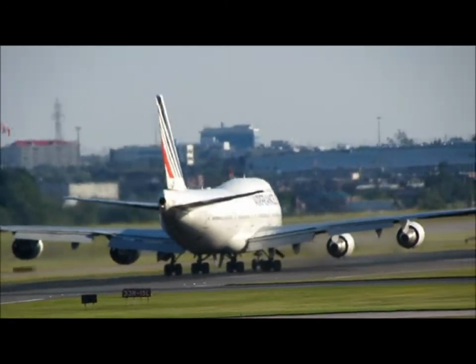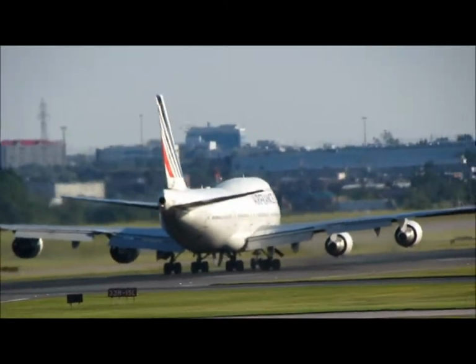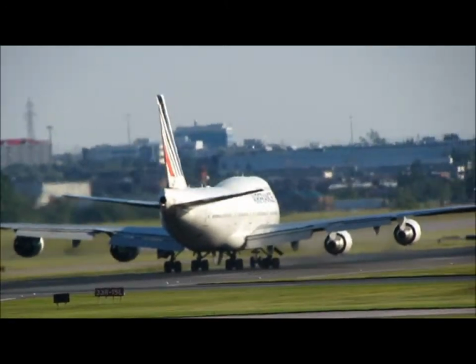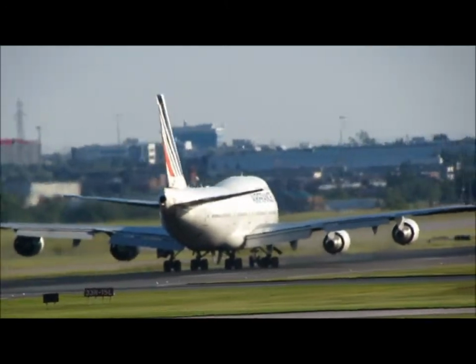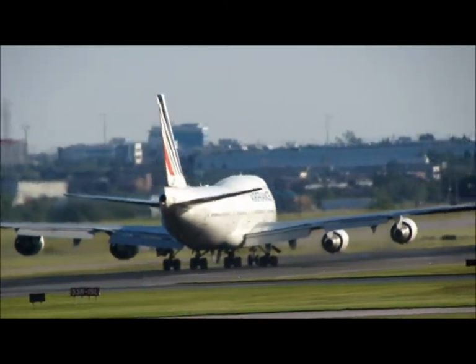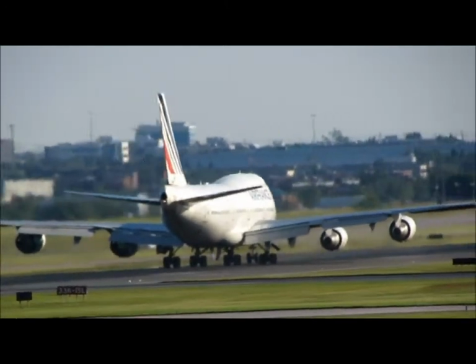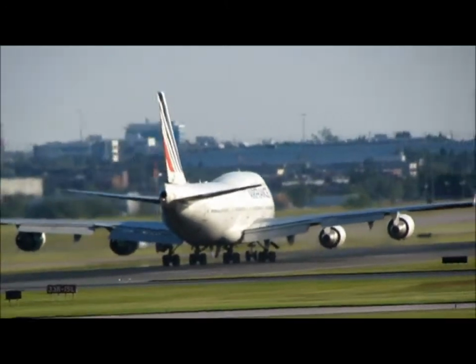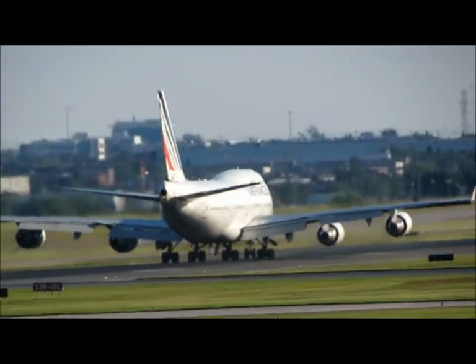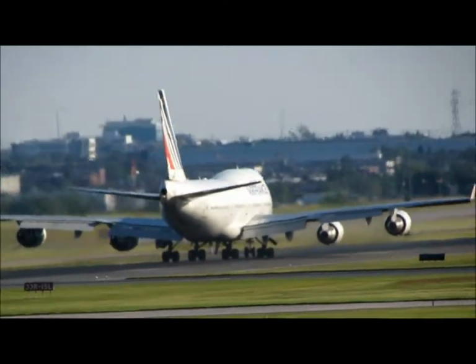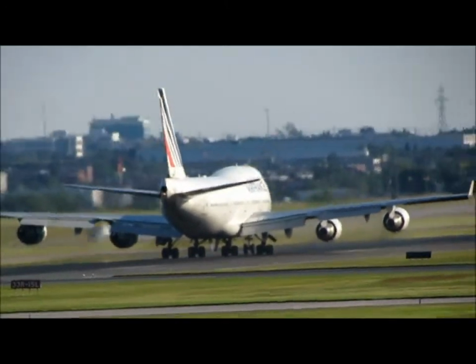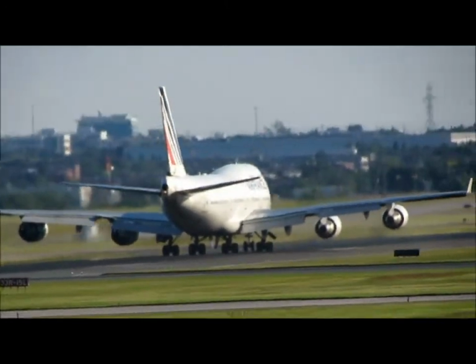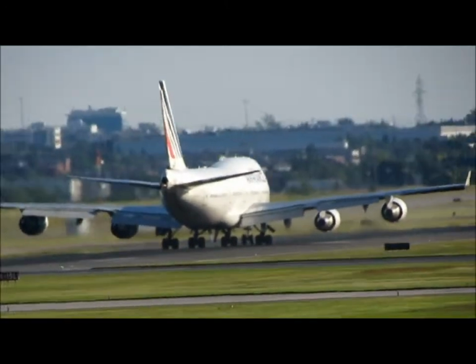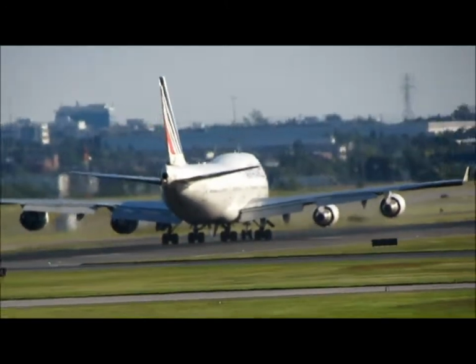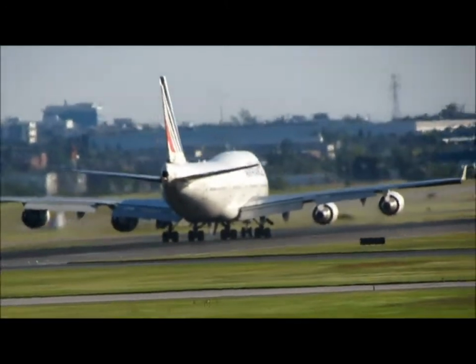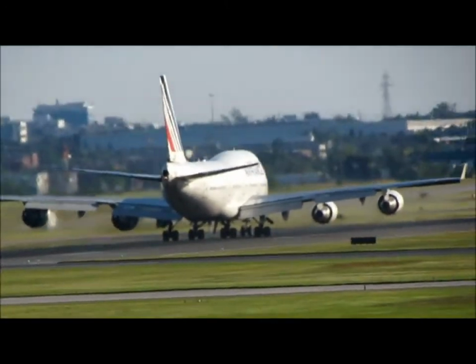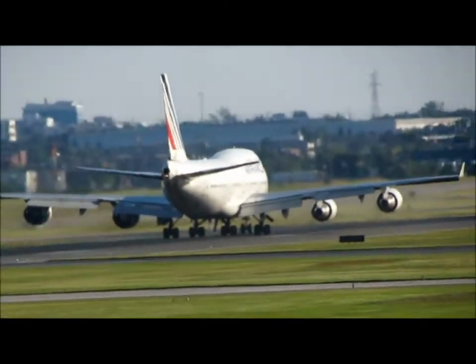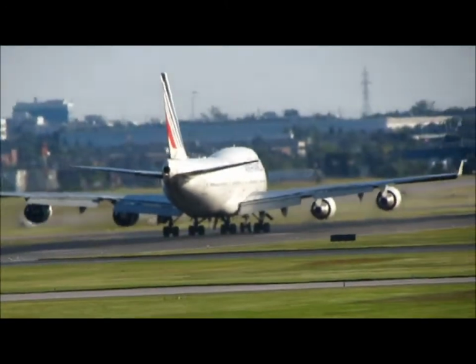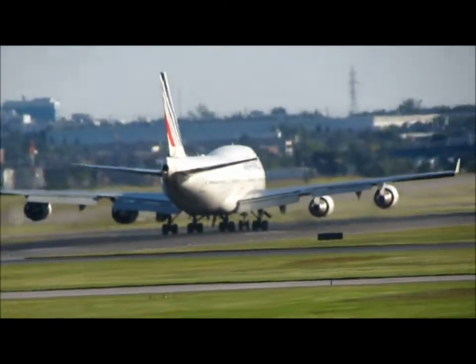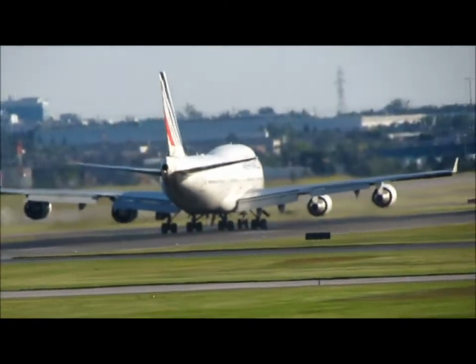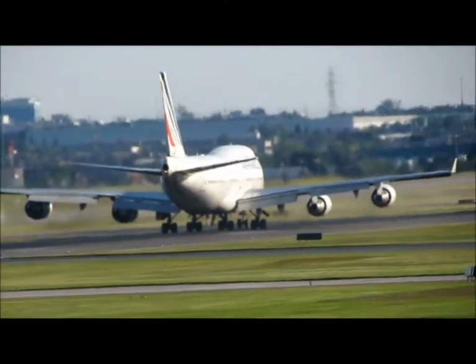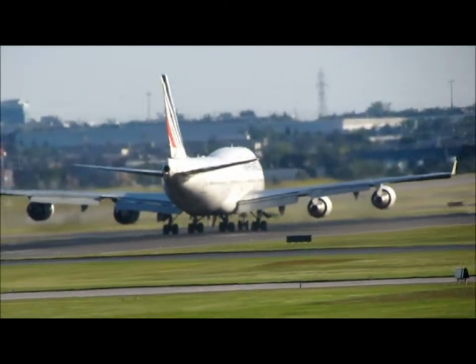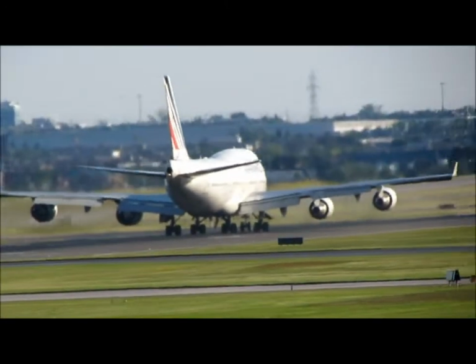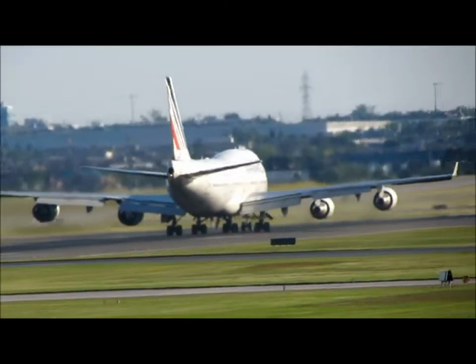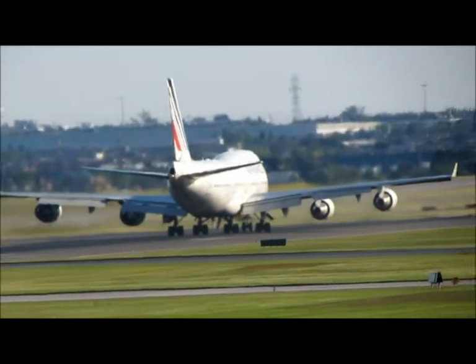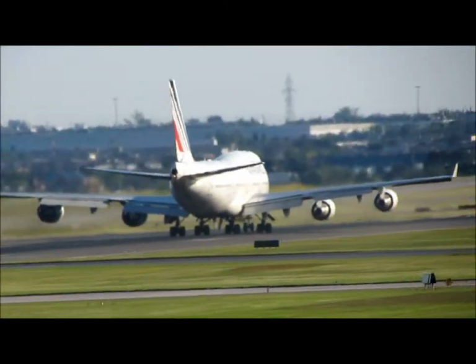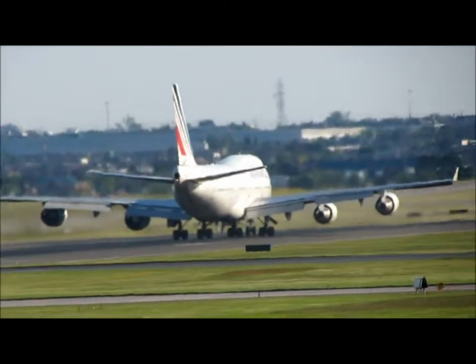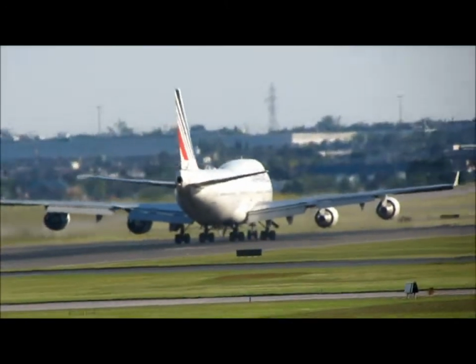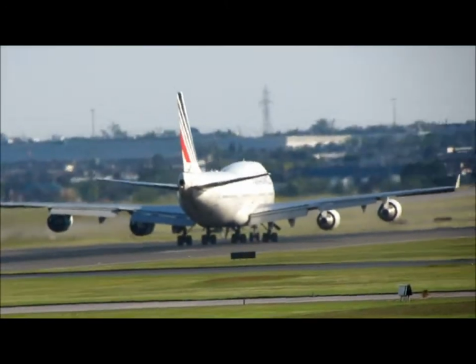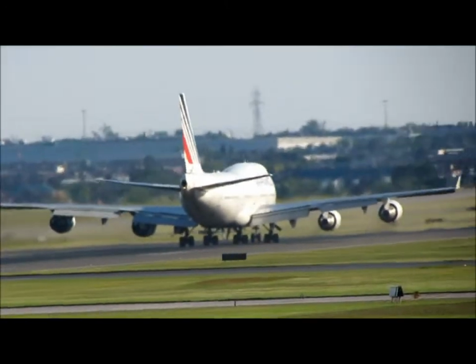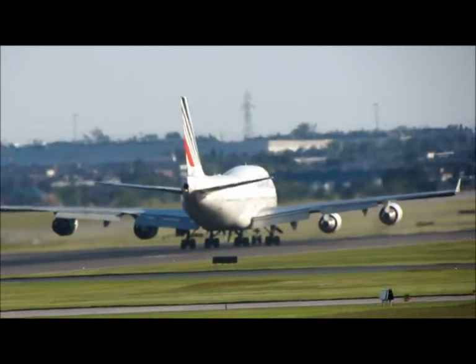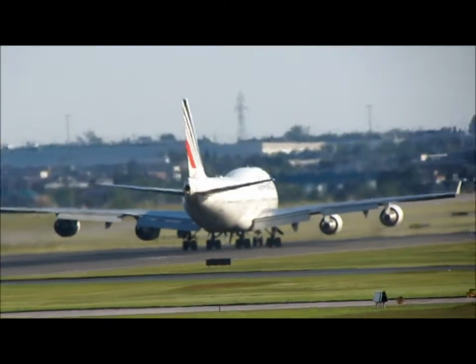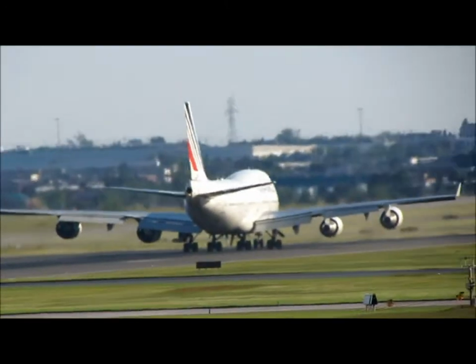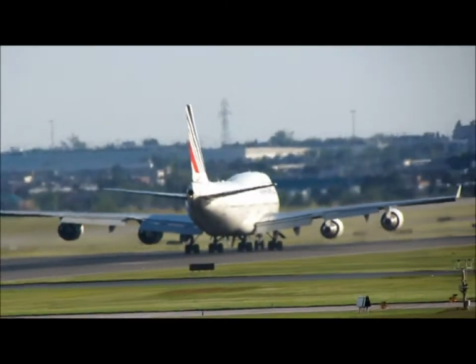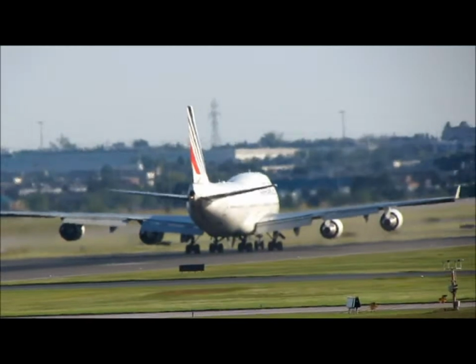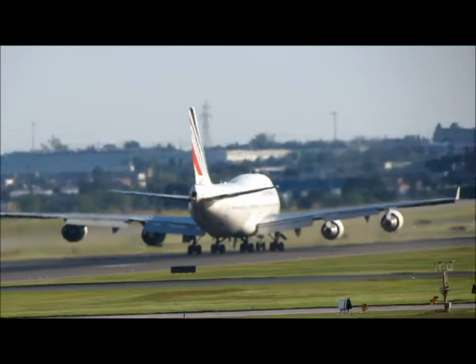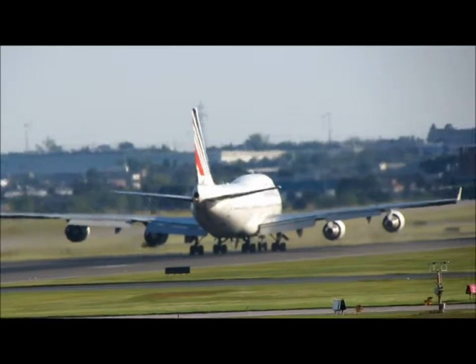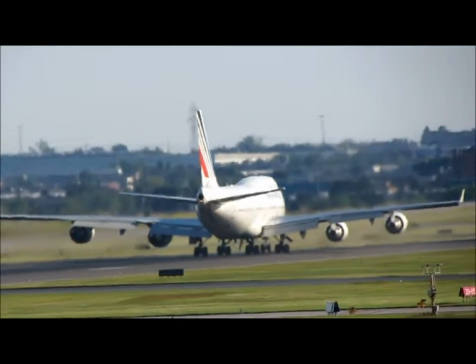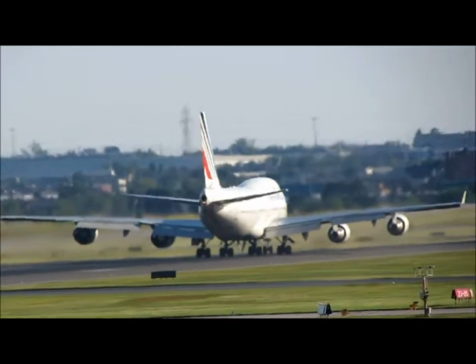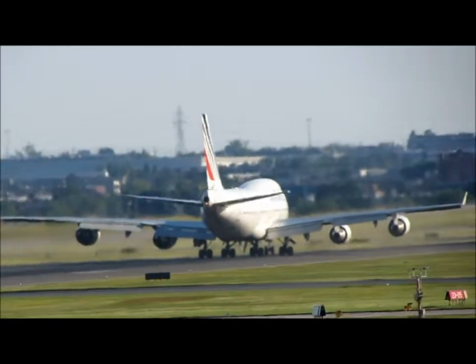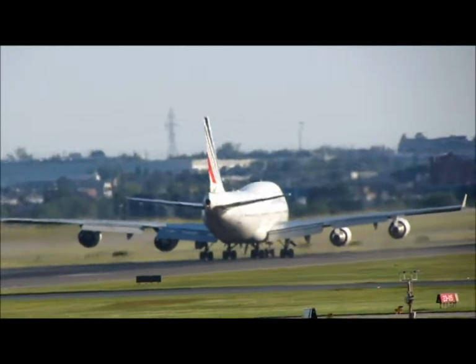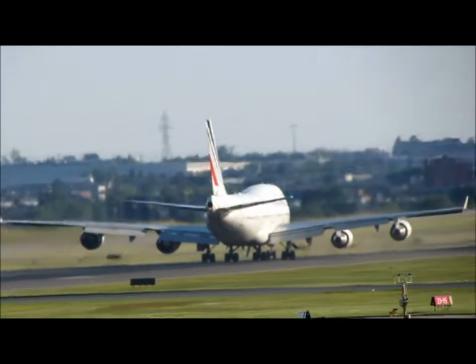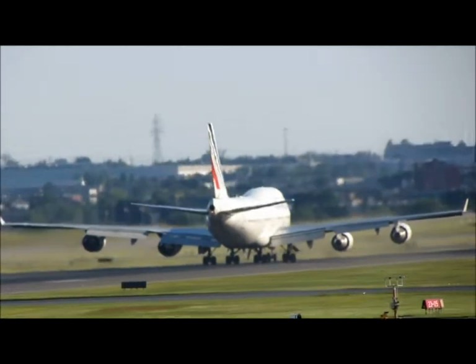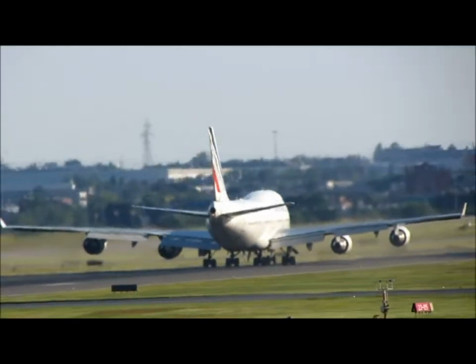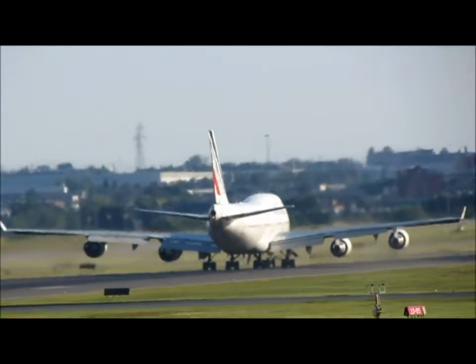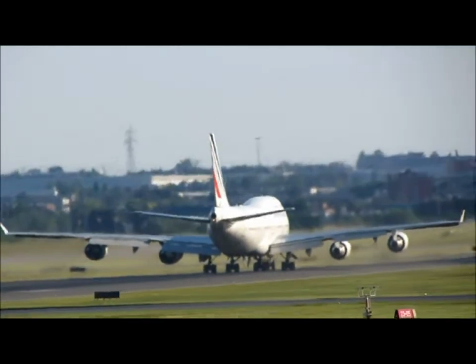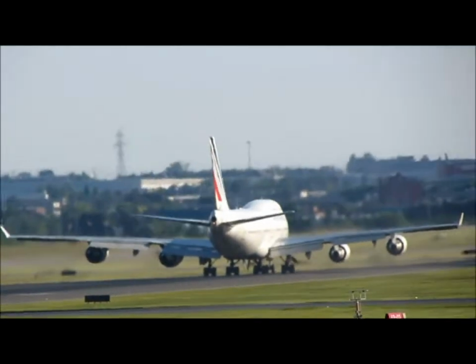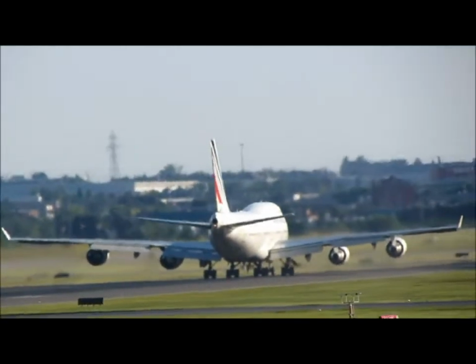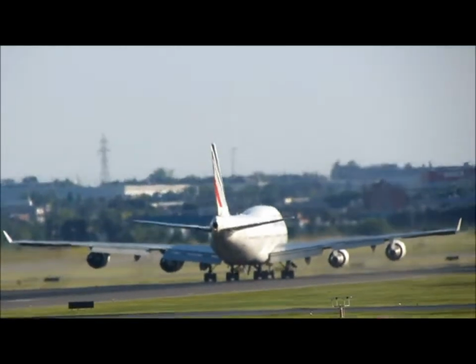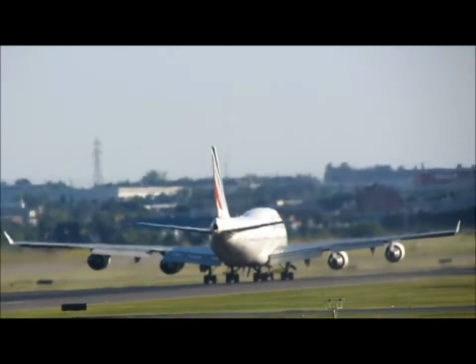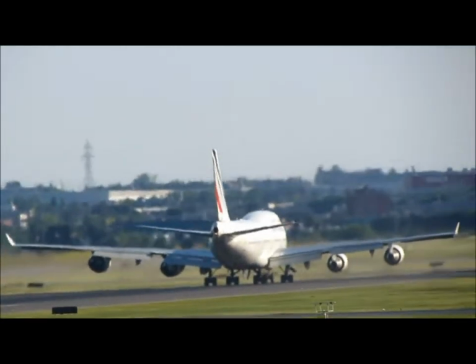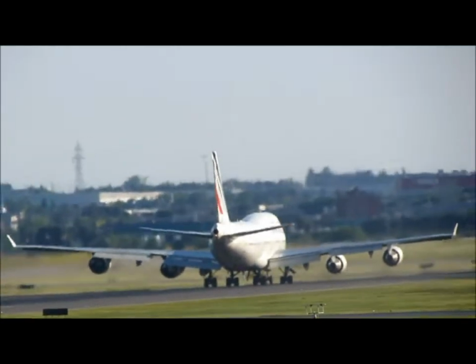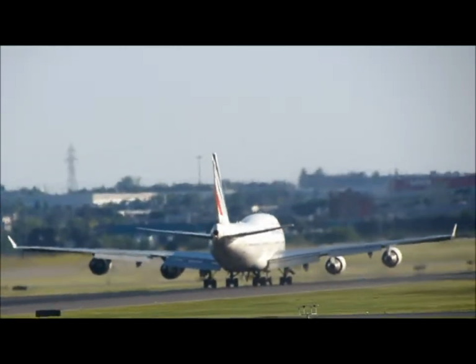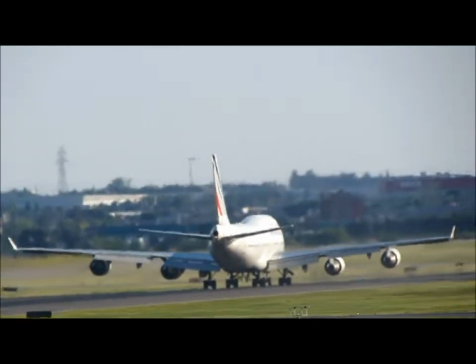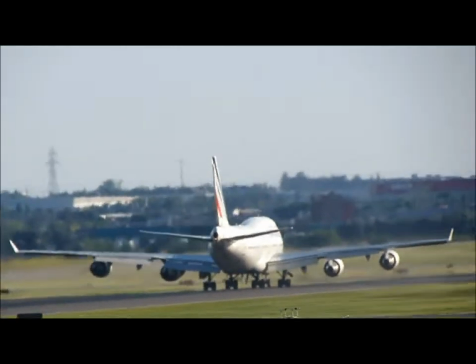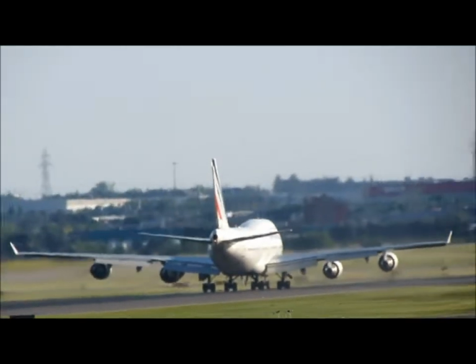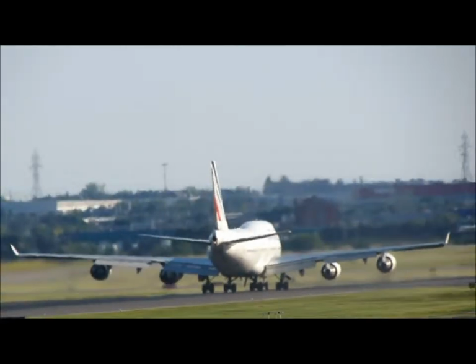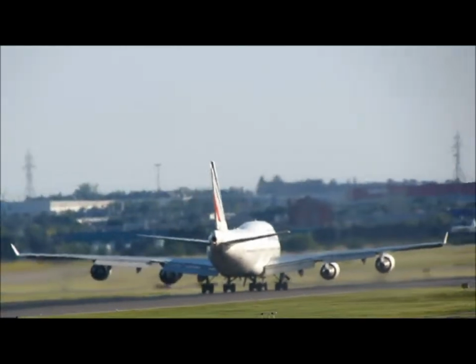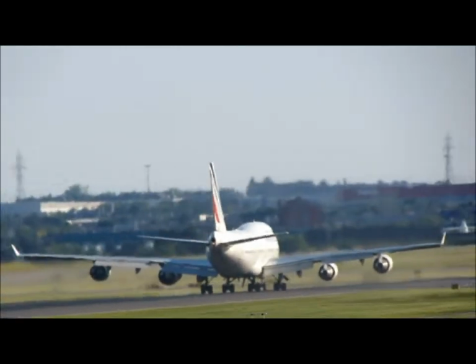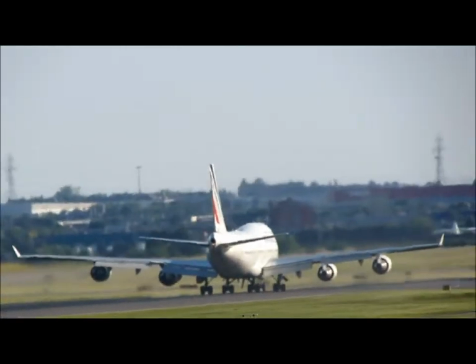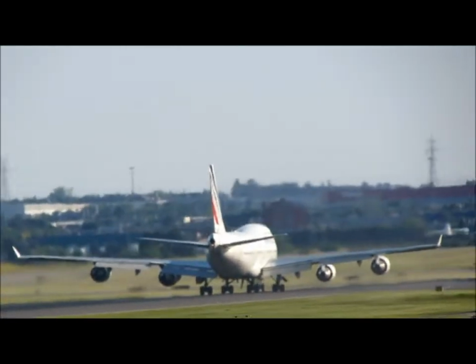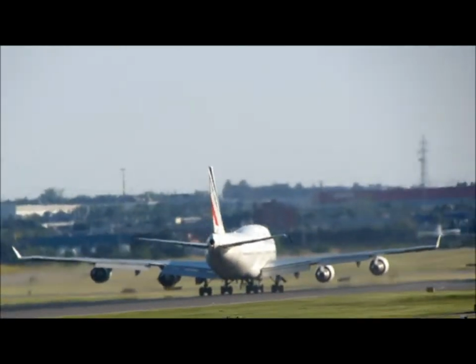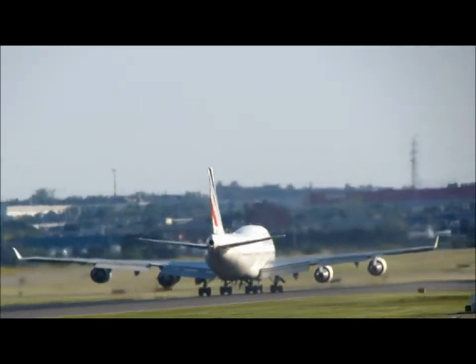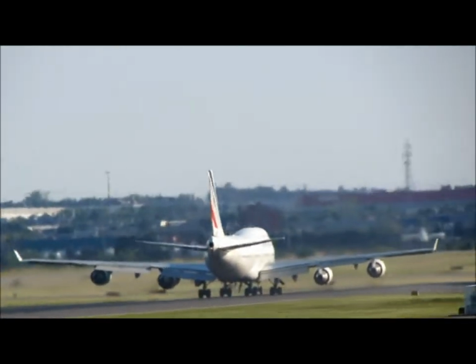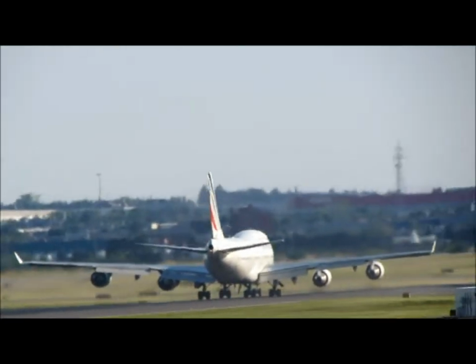Guard 3892, speed 220 knots. We can see for 1088. Guard 3693, speed 220 knots.